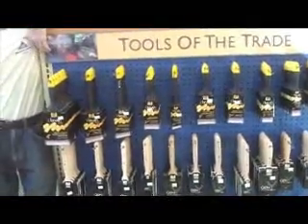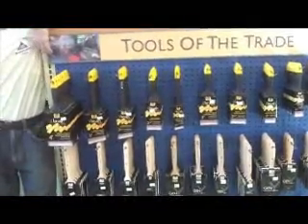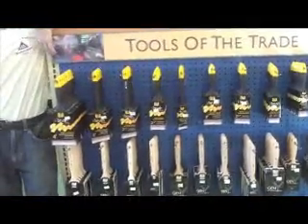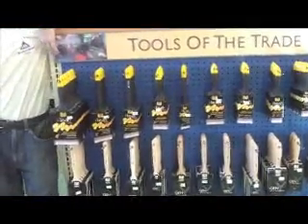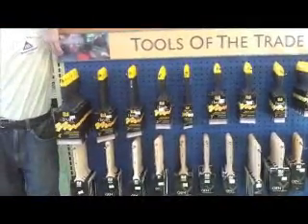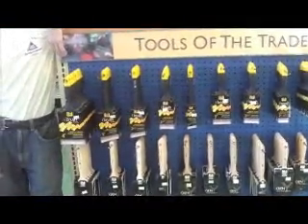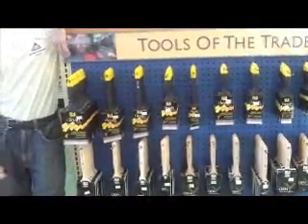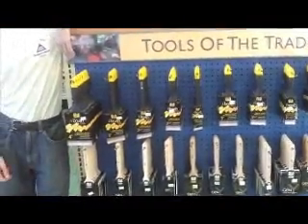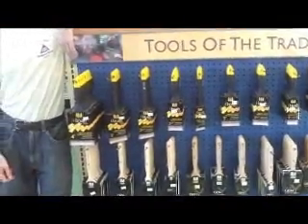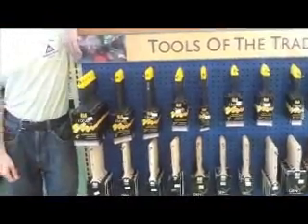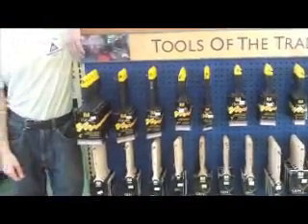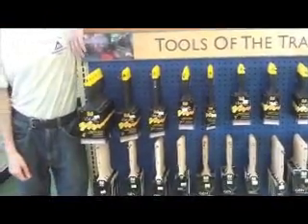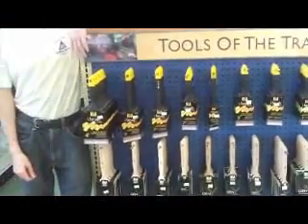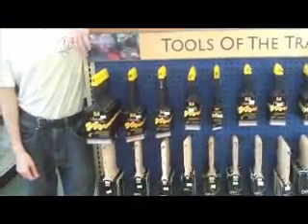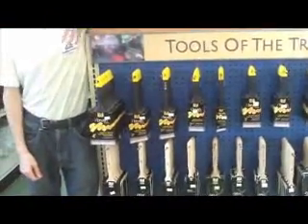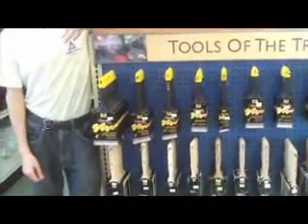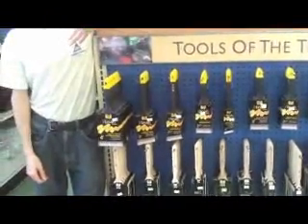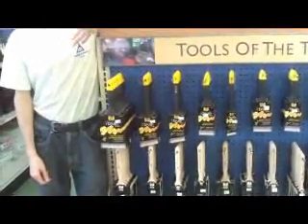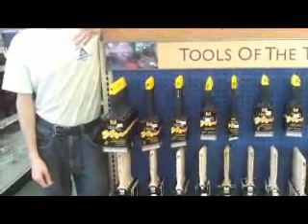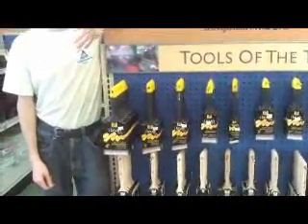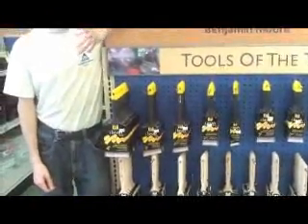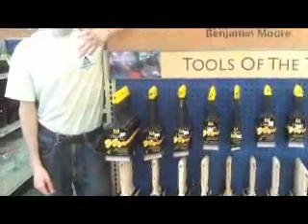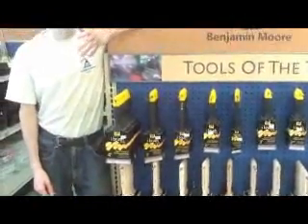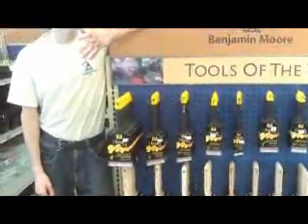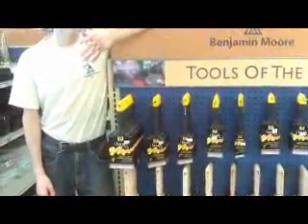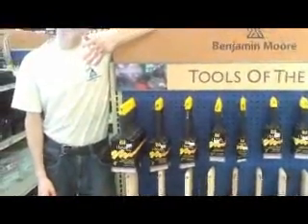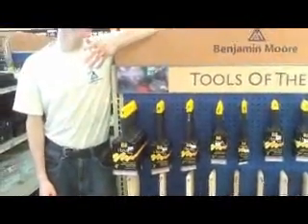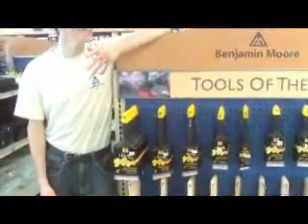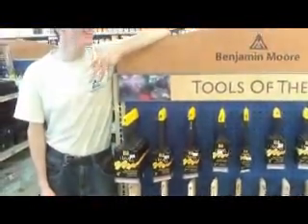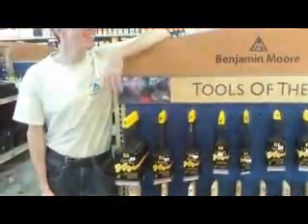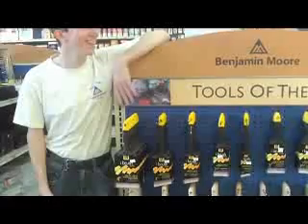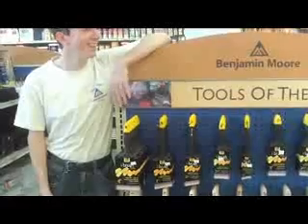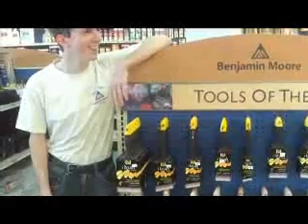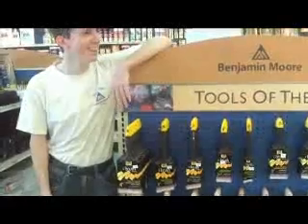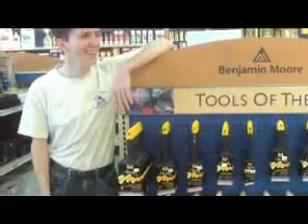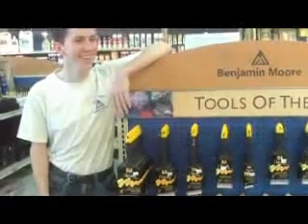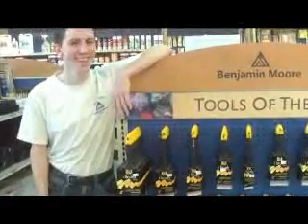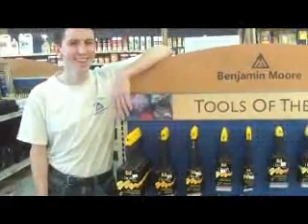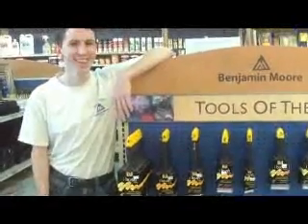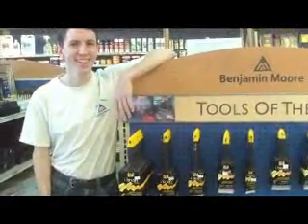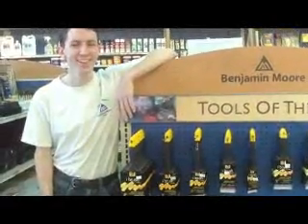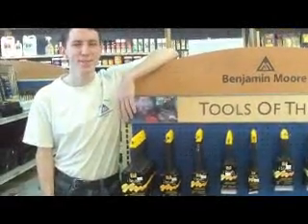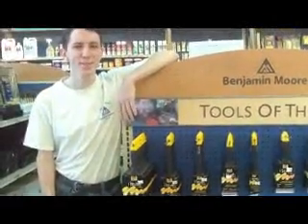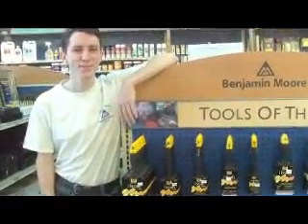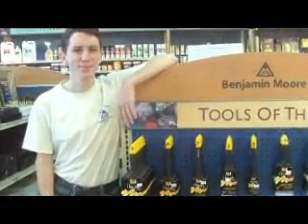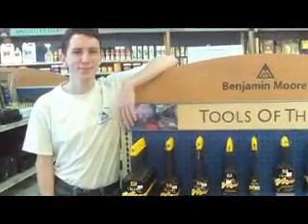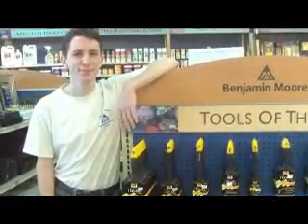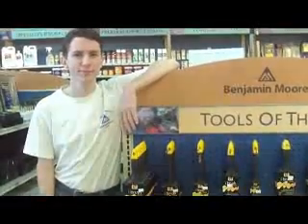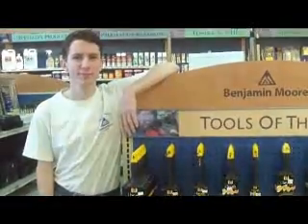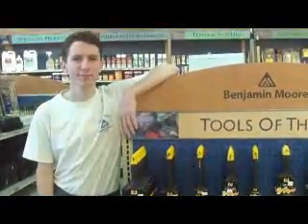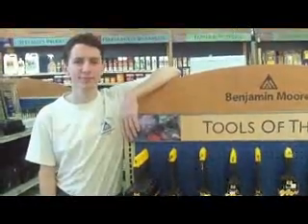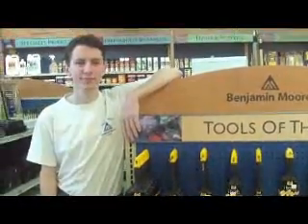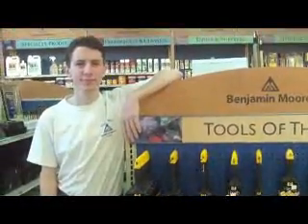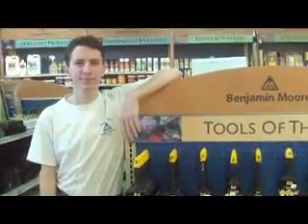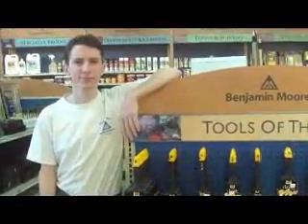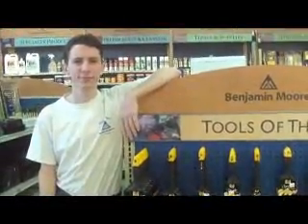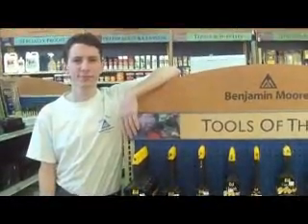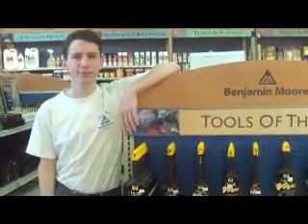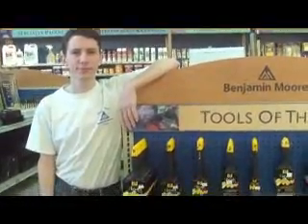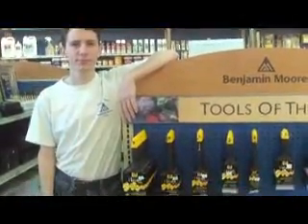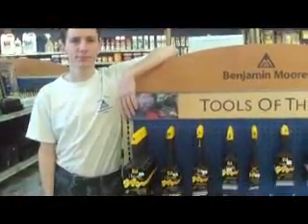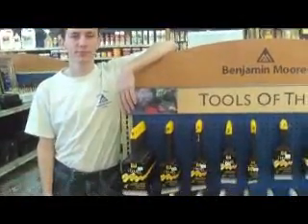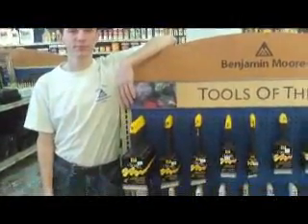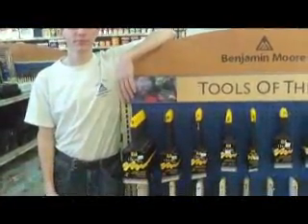Today we're visiting with Village Paint in Peachtree City, Georgia, overlooking their new Elder & Jinx 4-foot brush display.